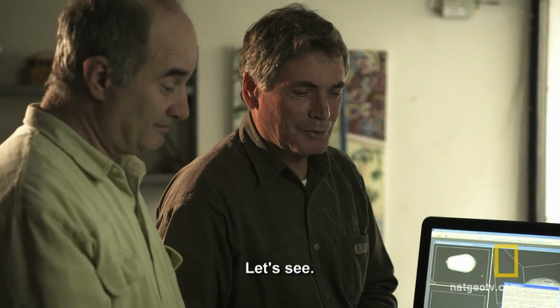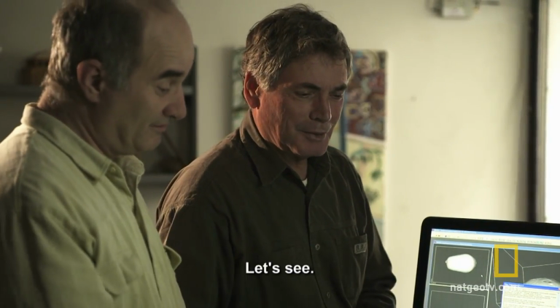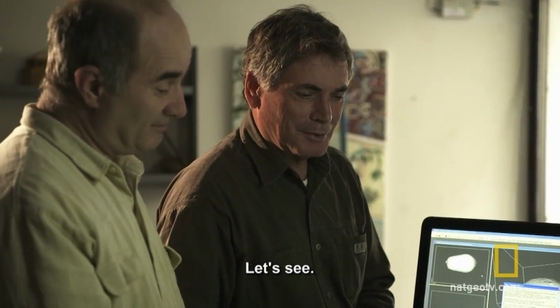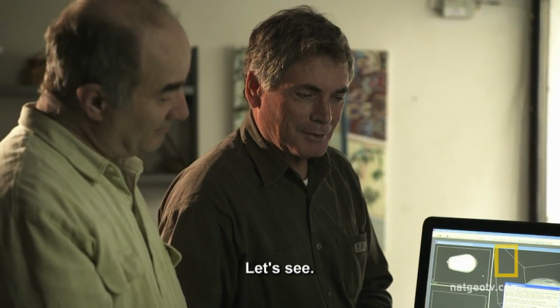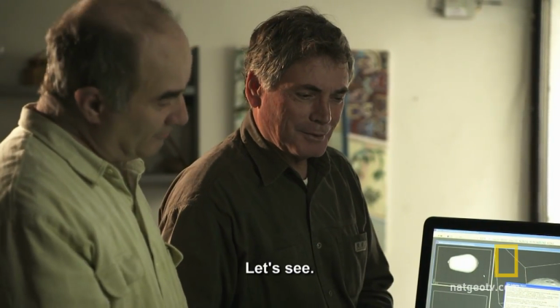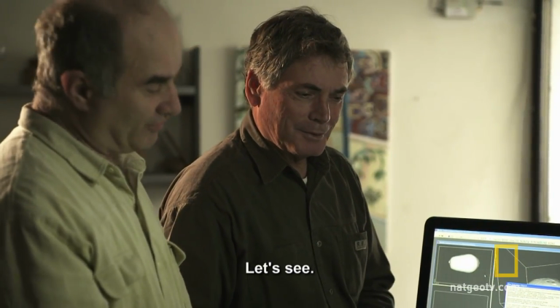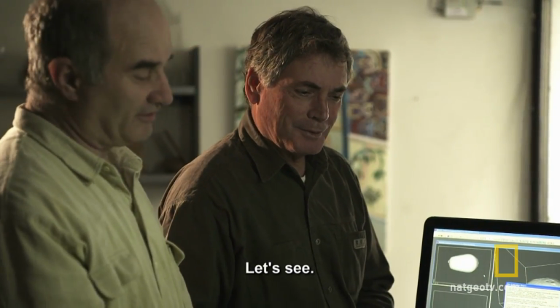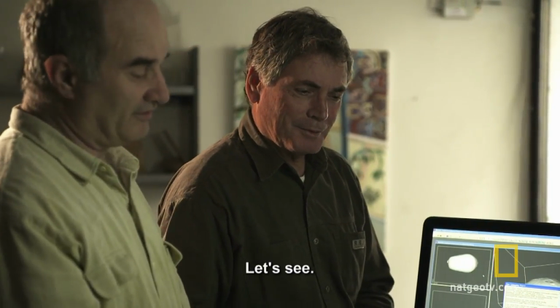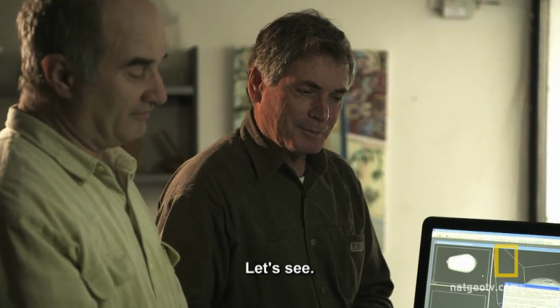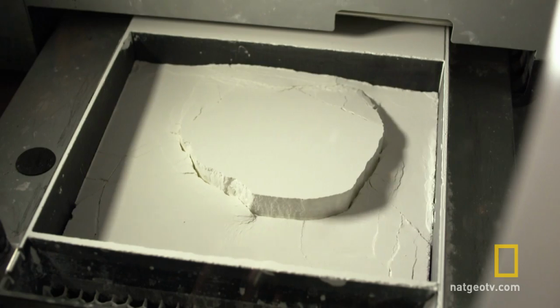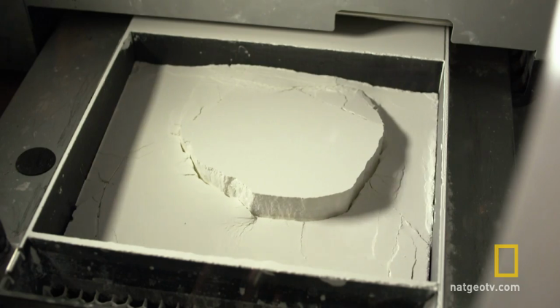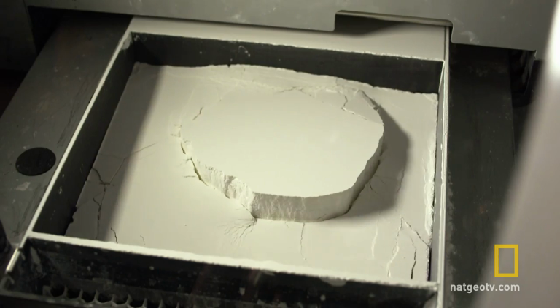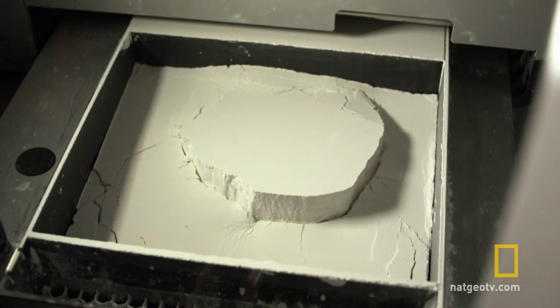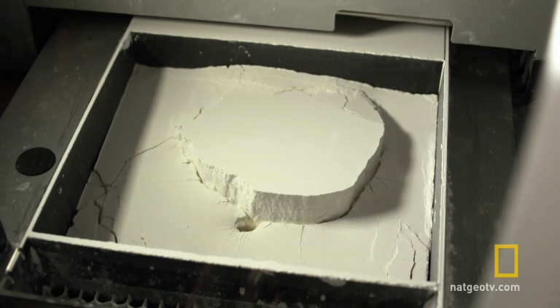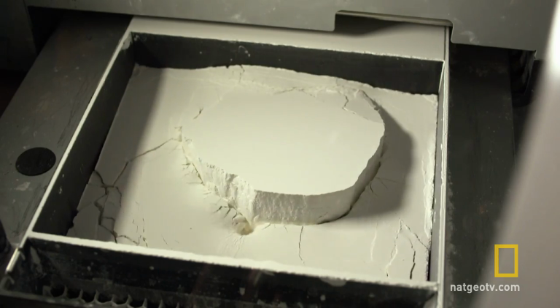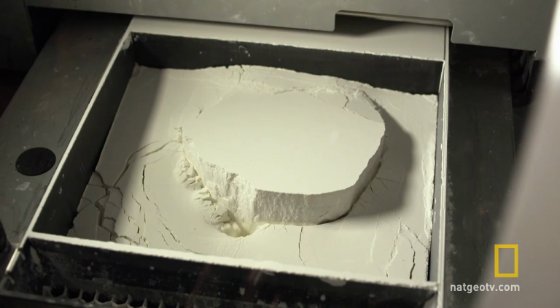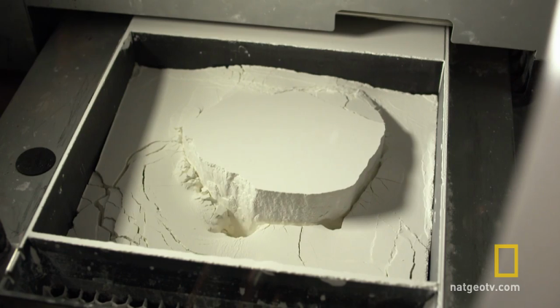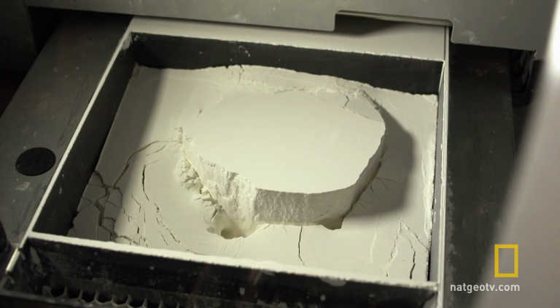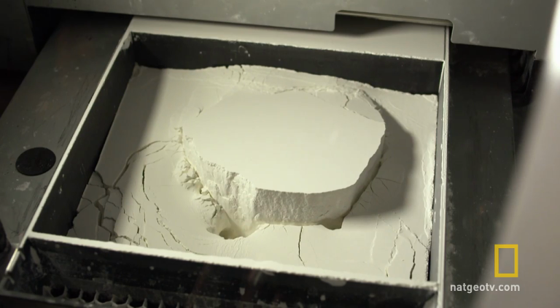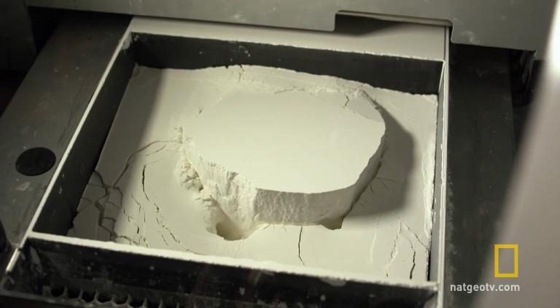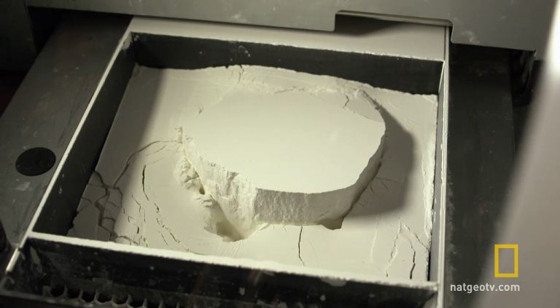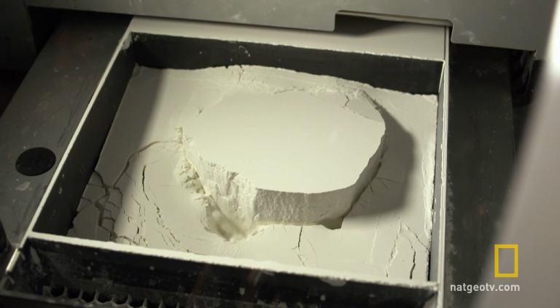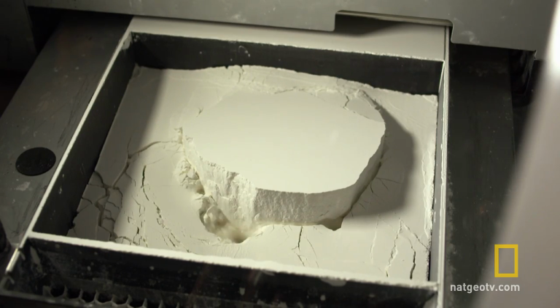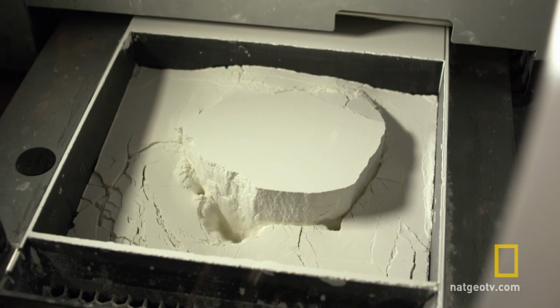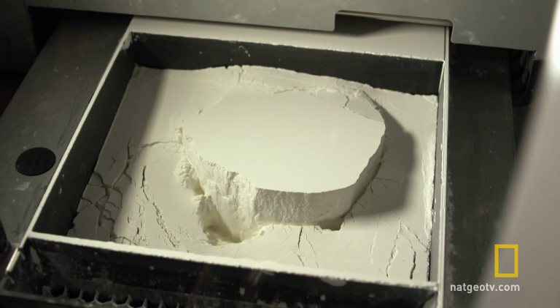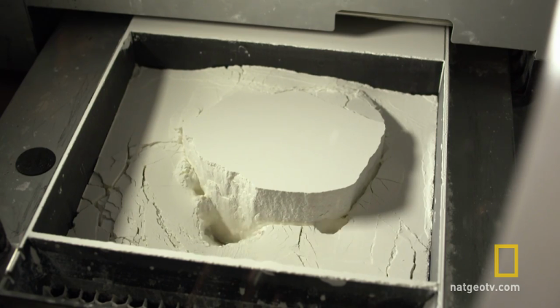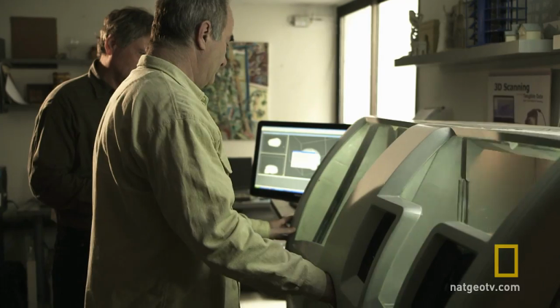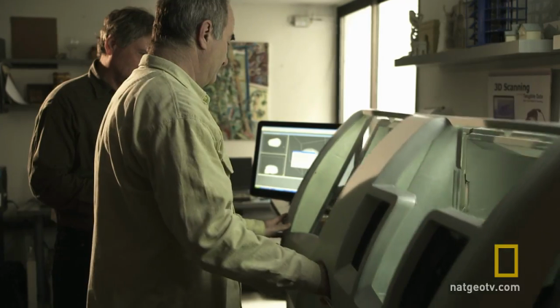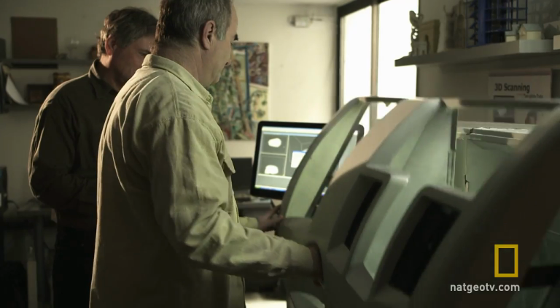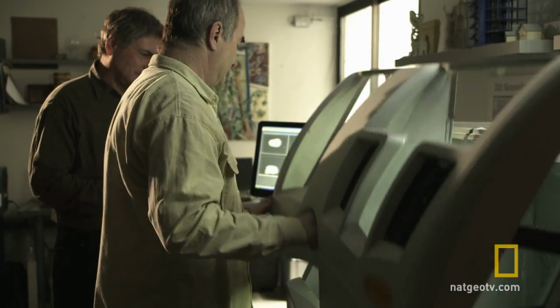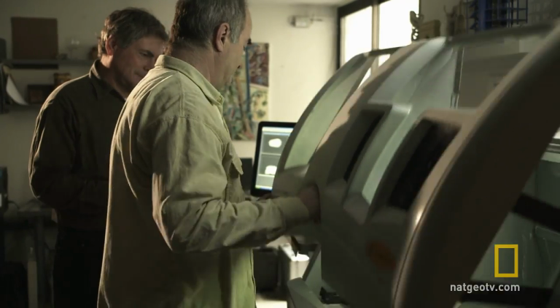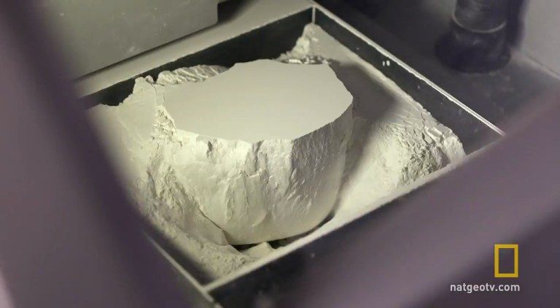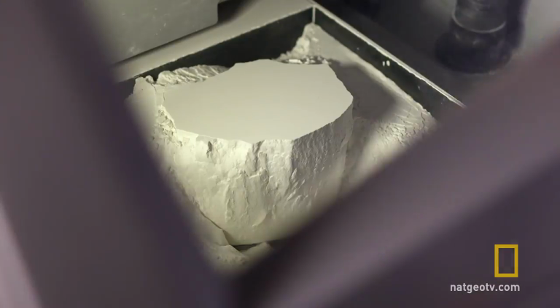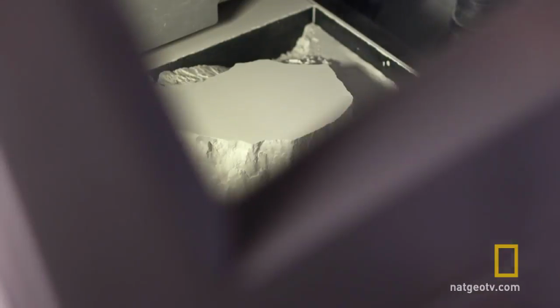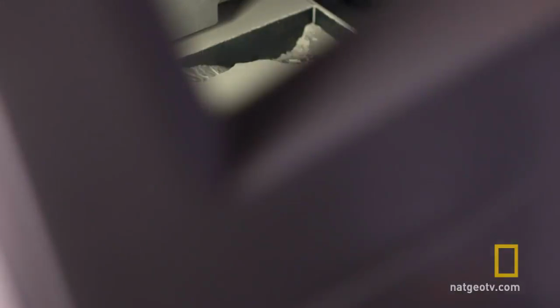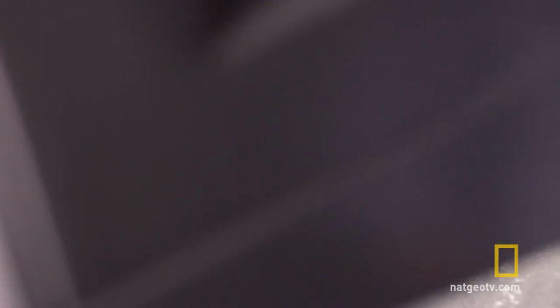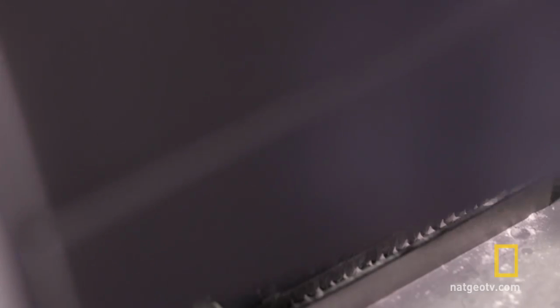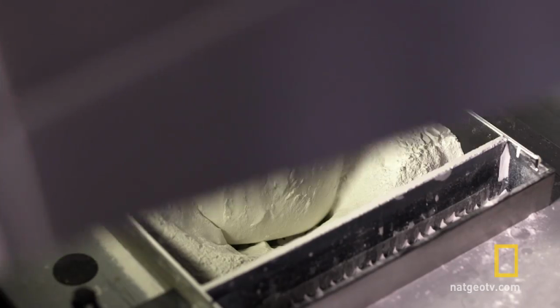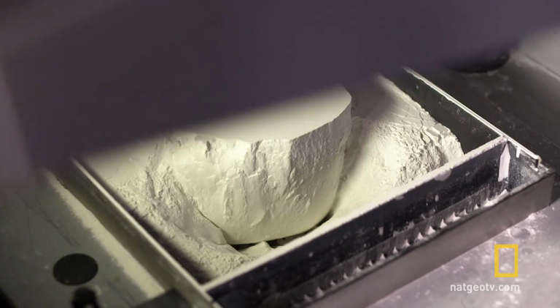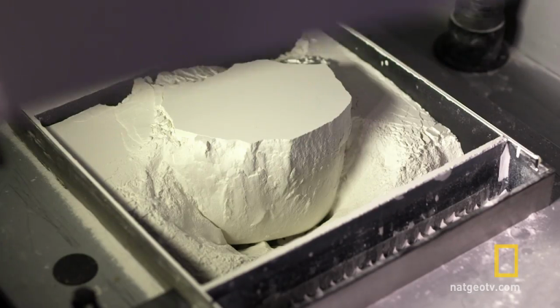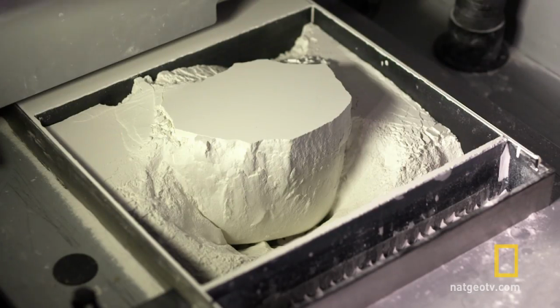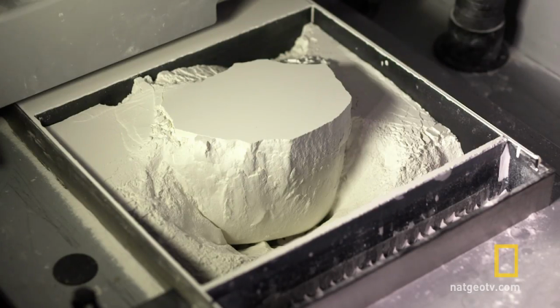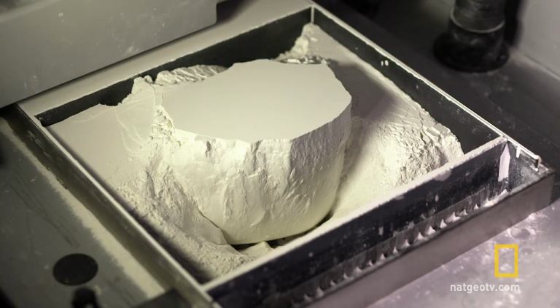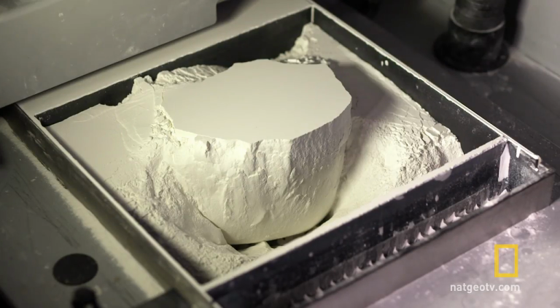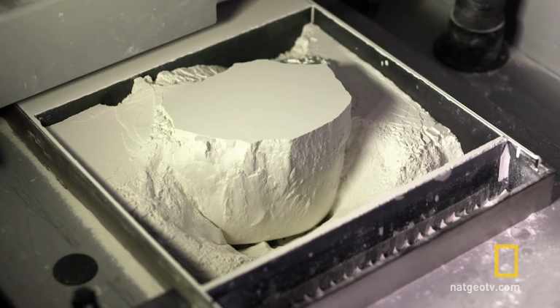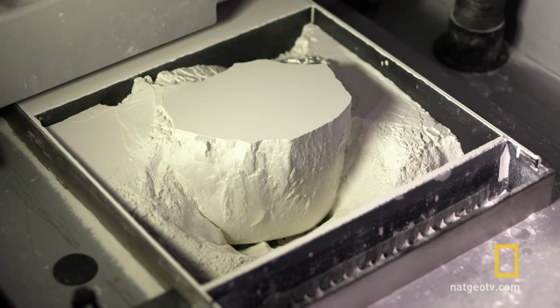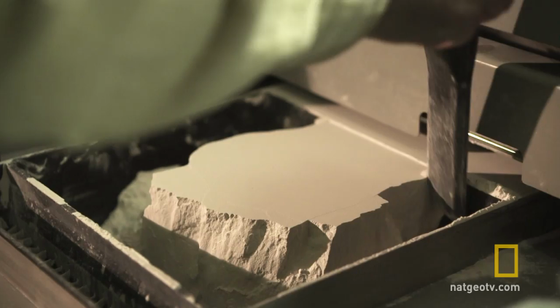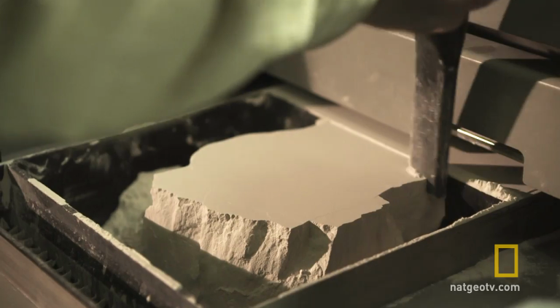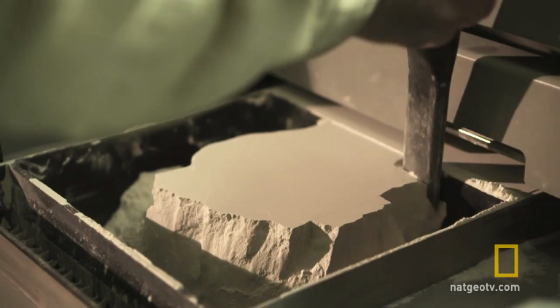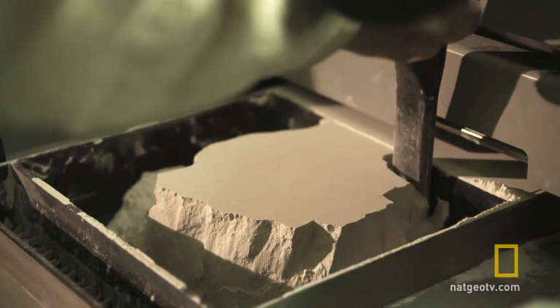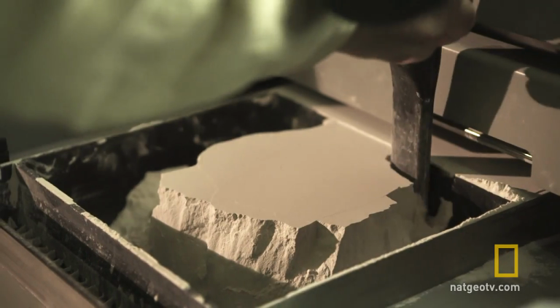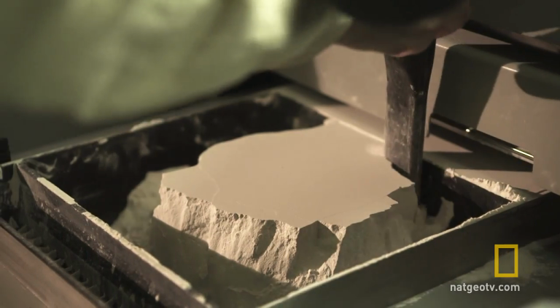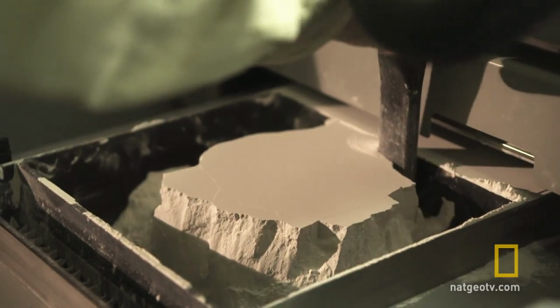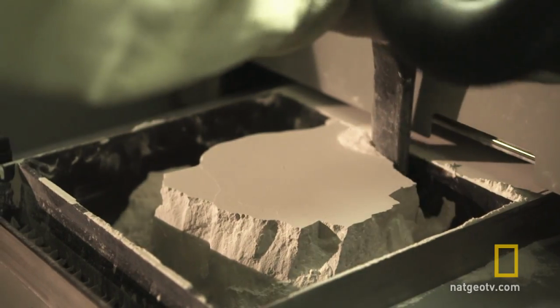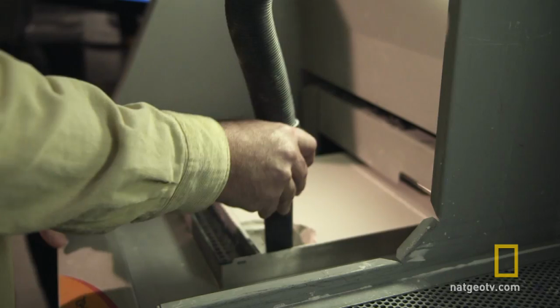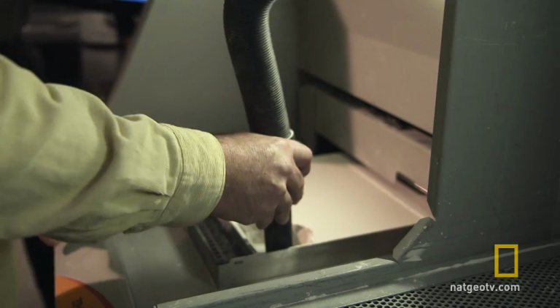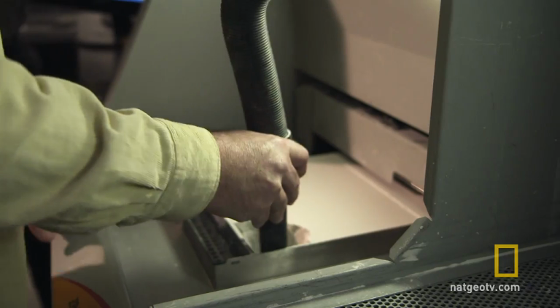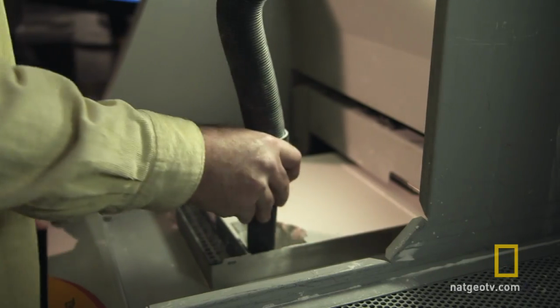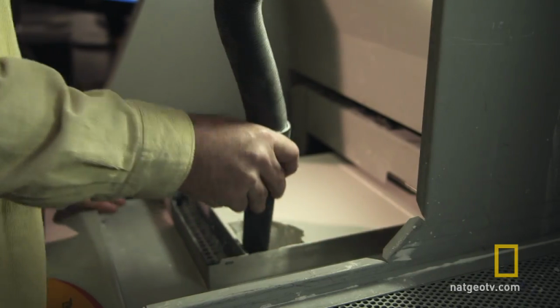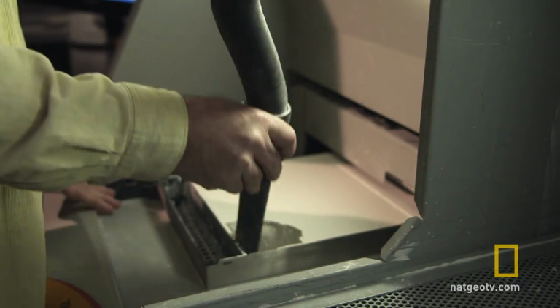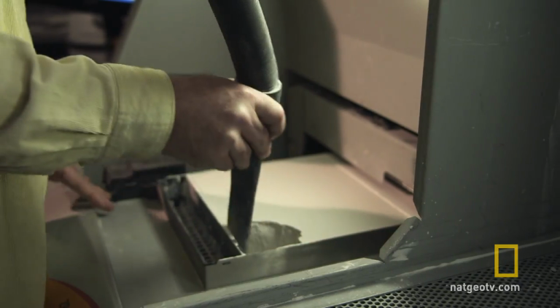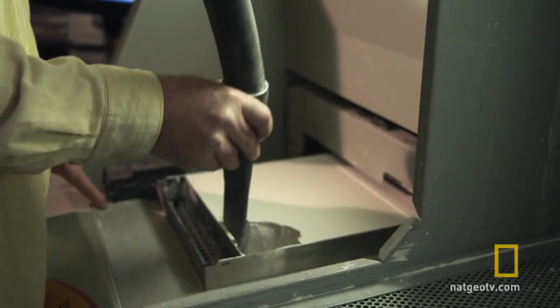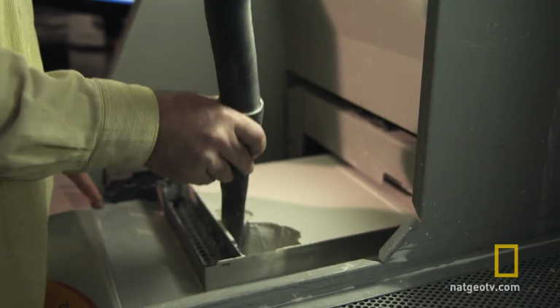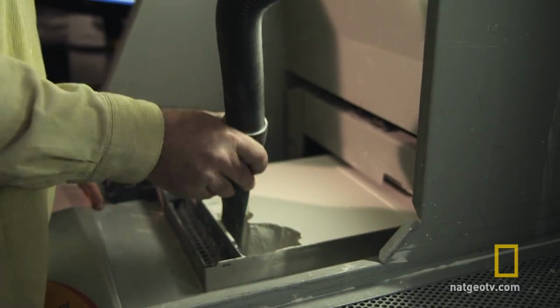After six and a half hours of printing, the result is a five-inch-high cube of powder.